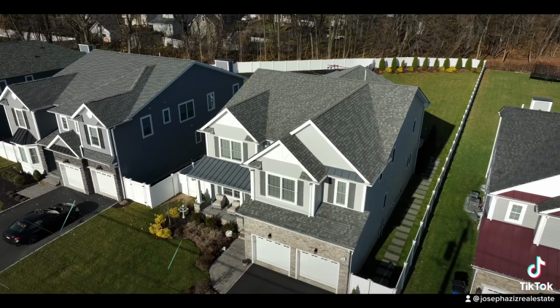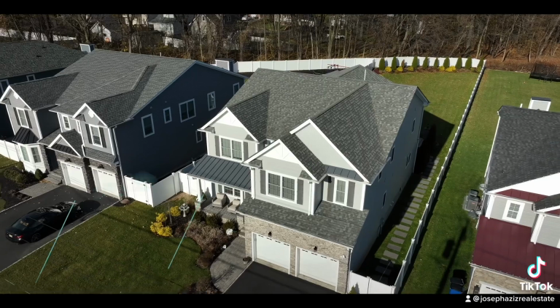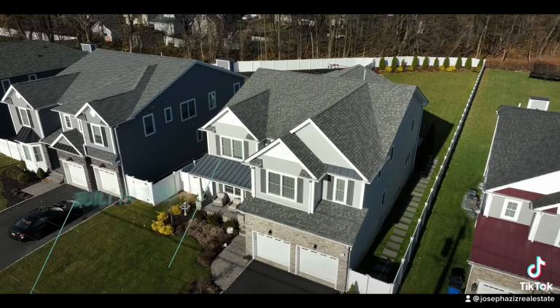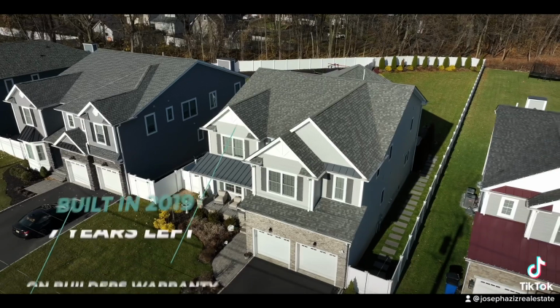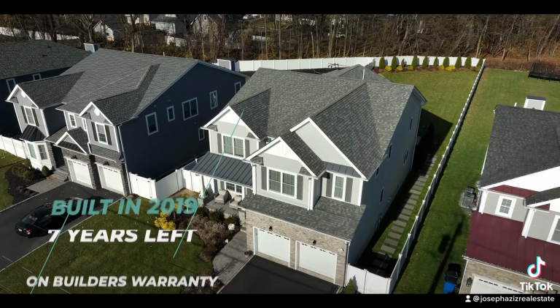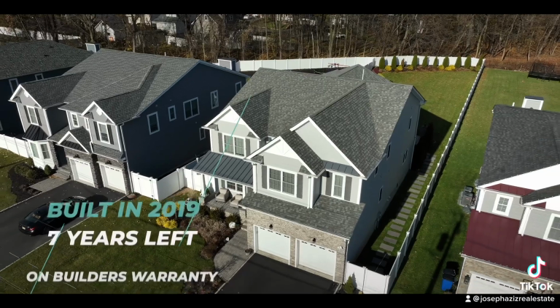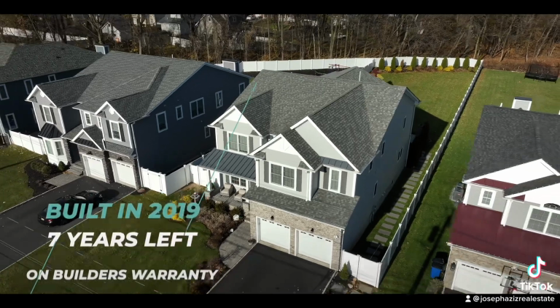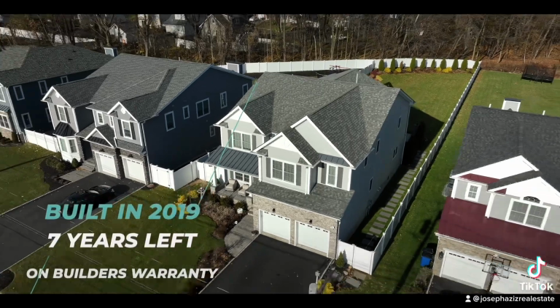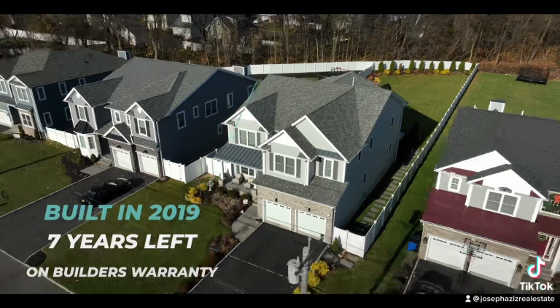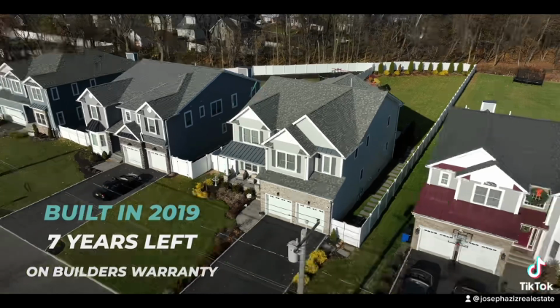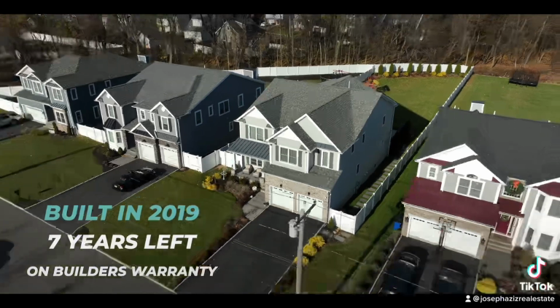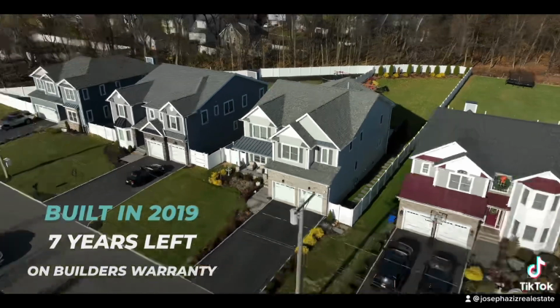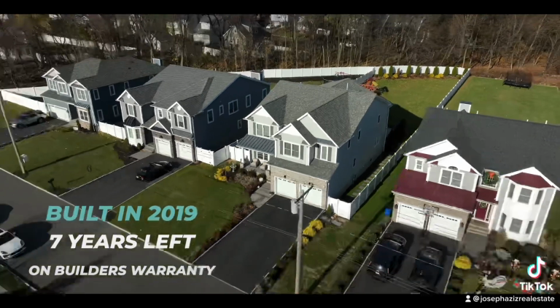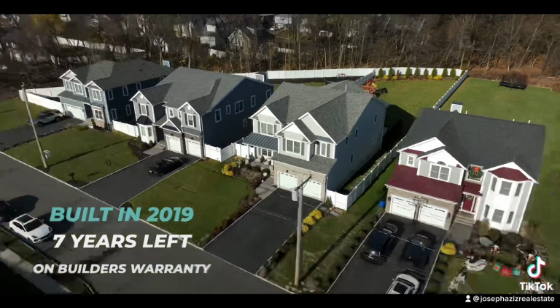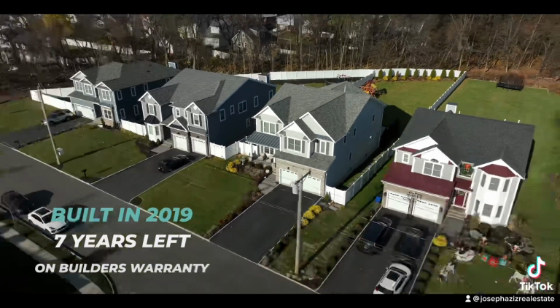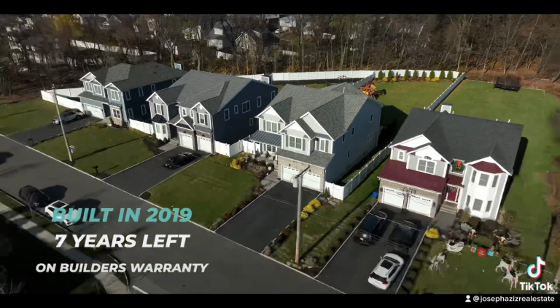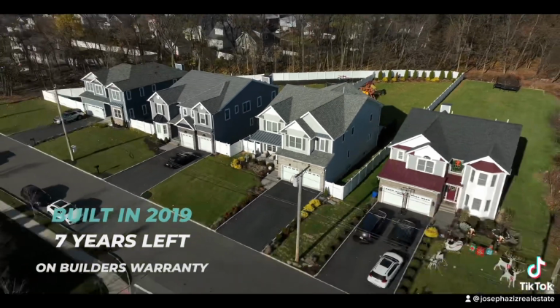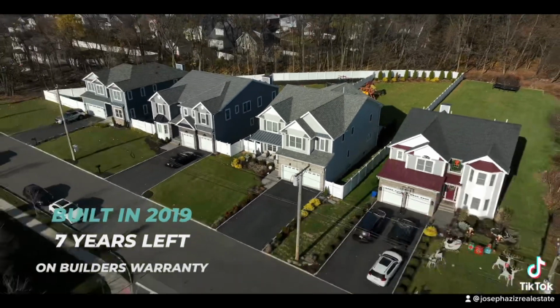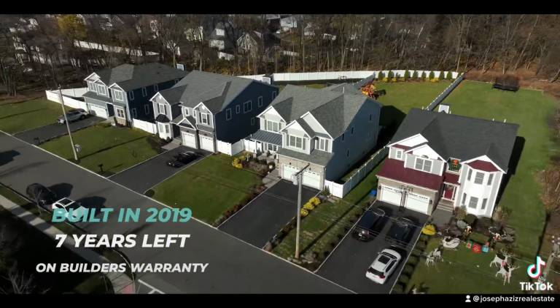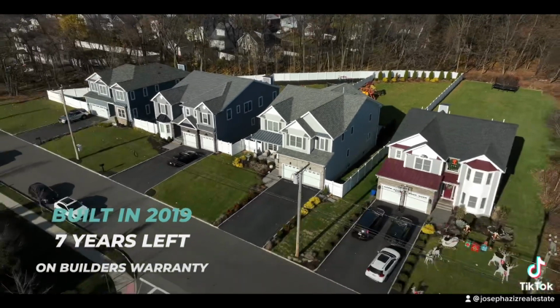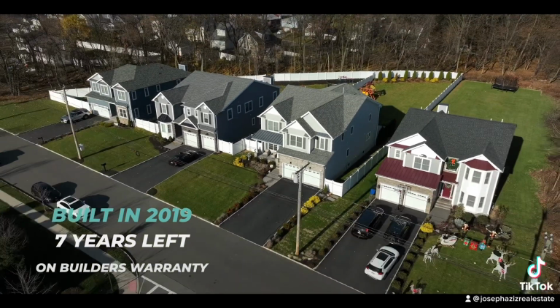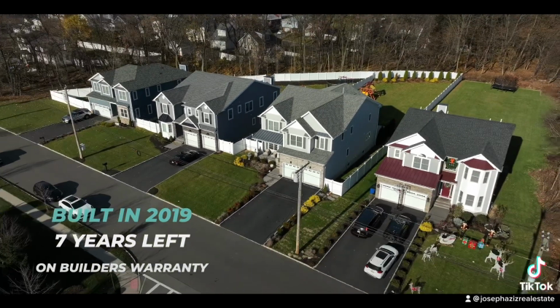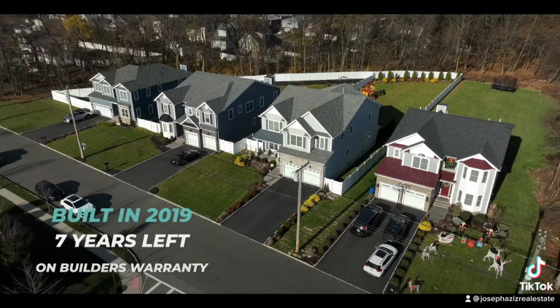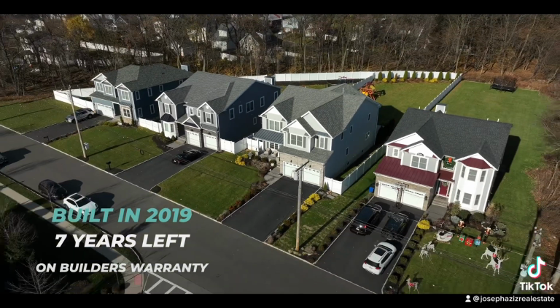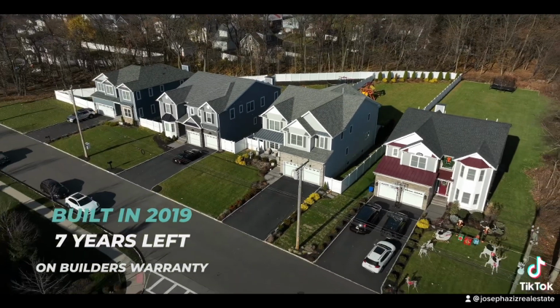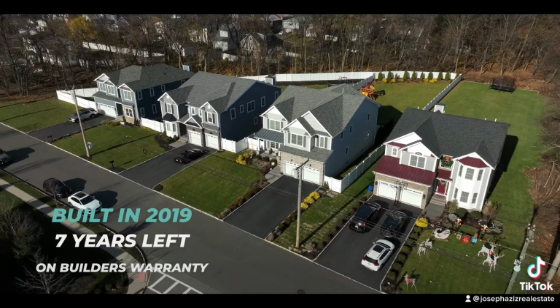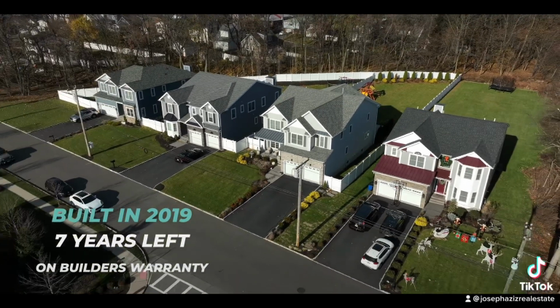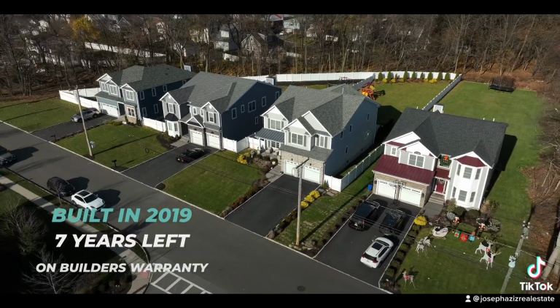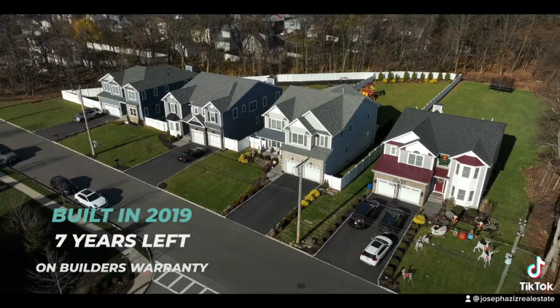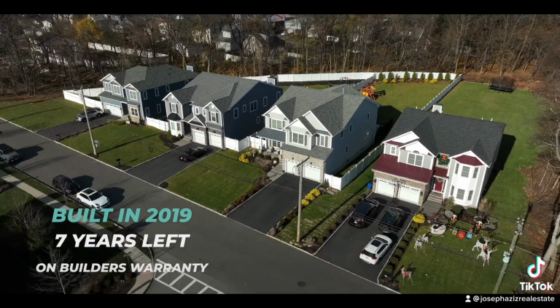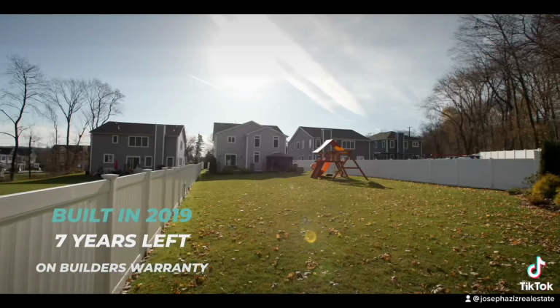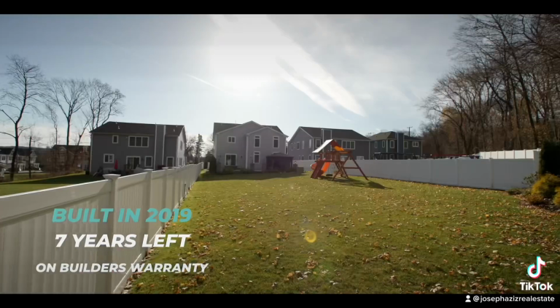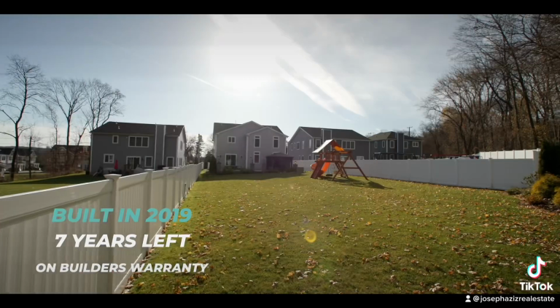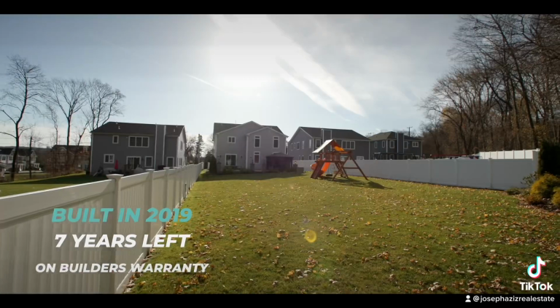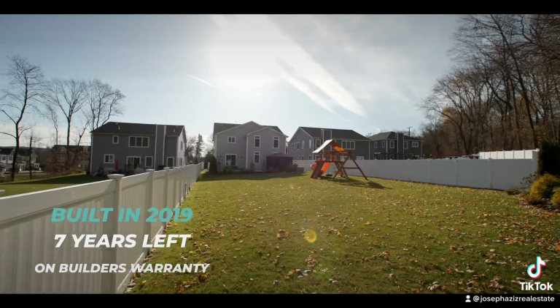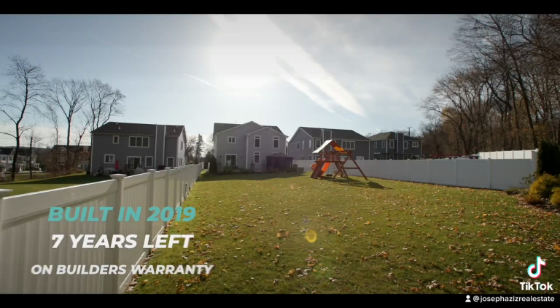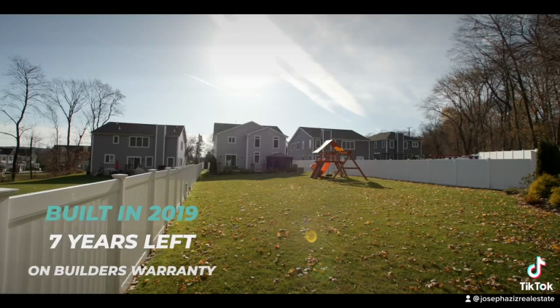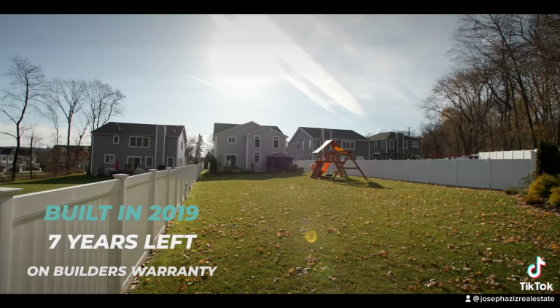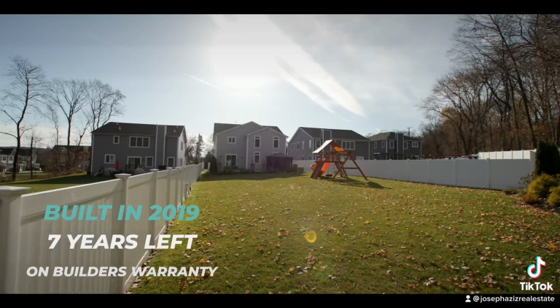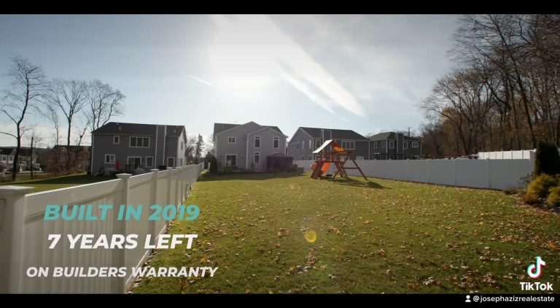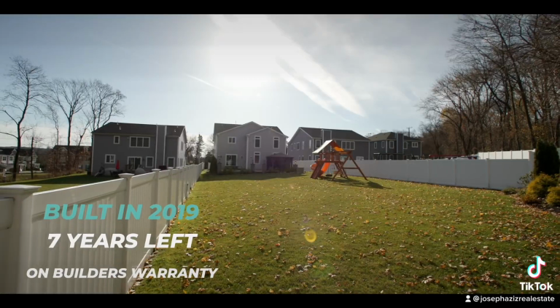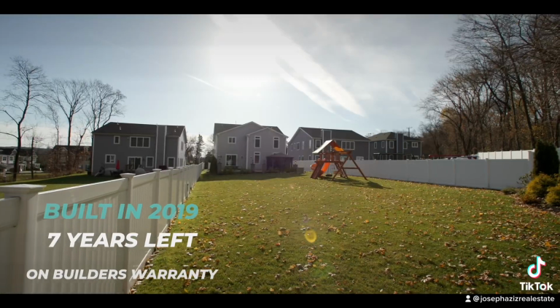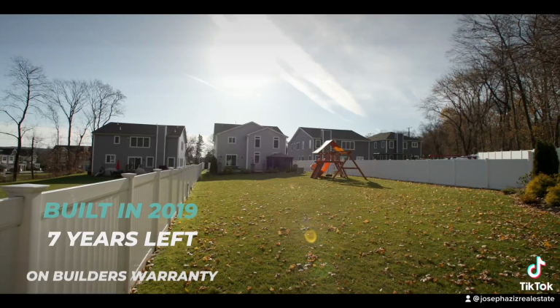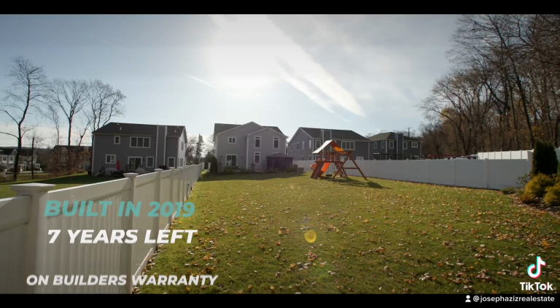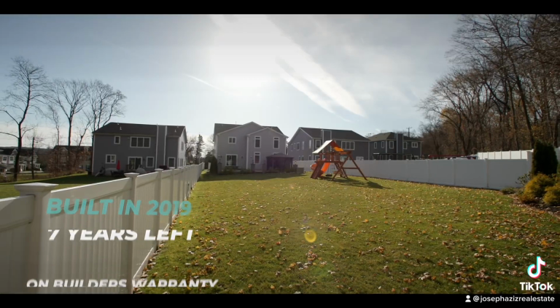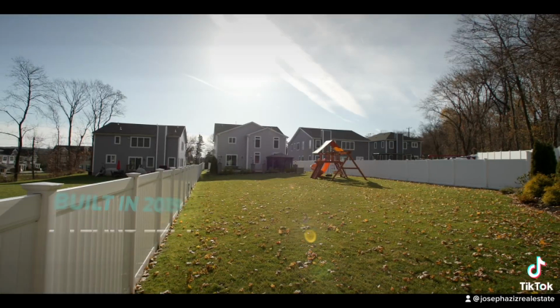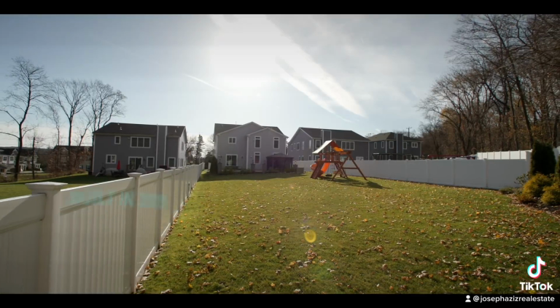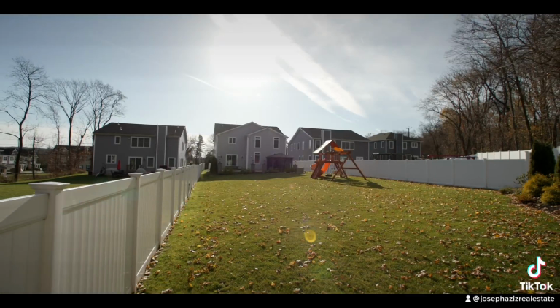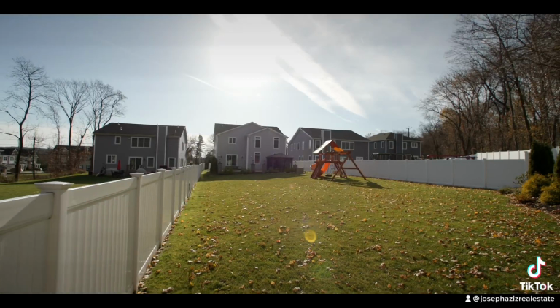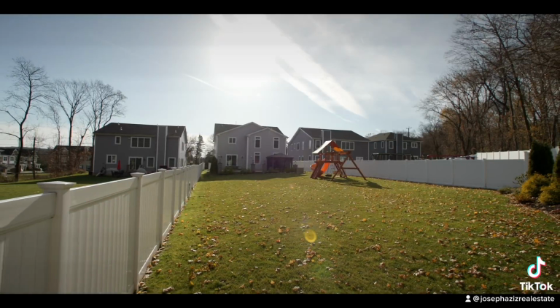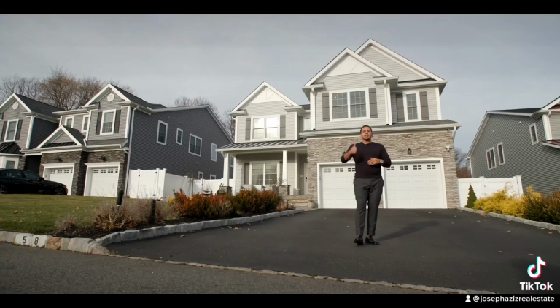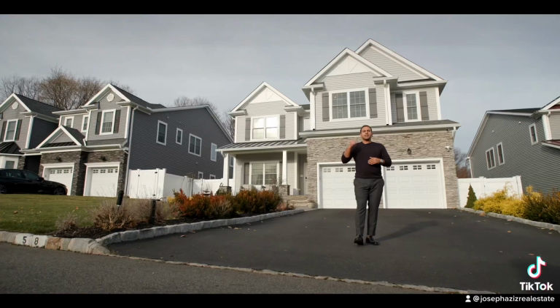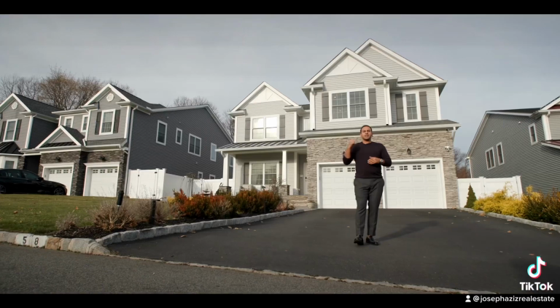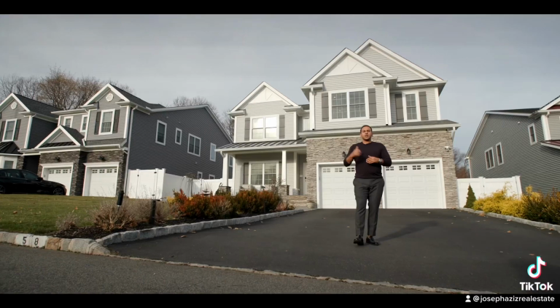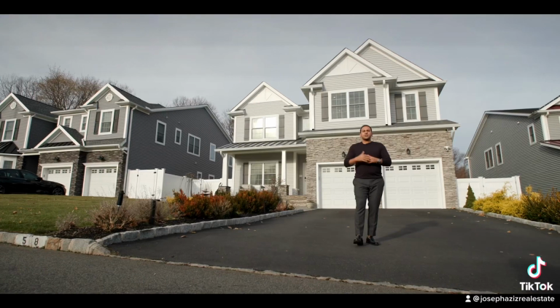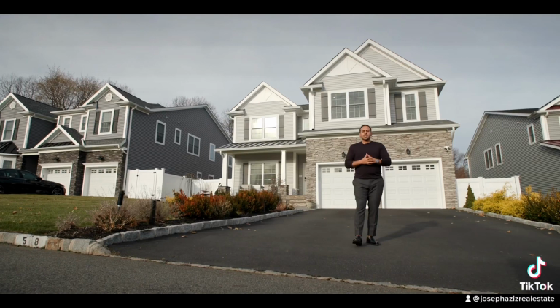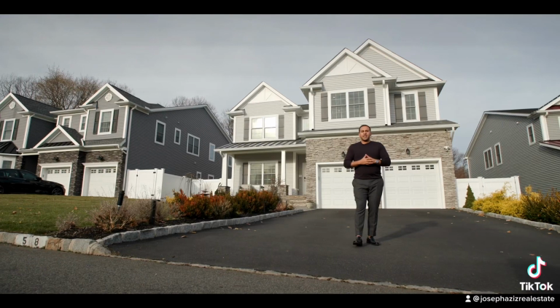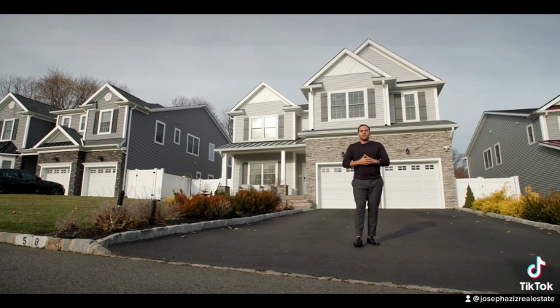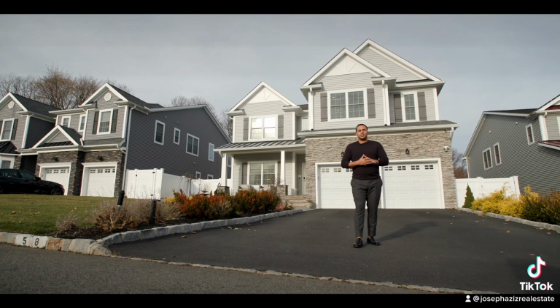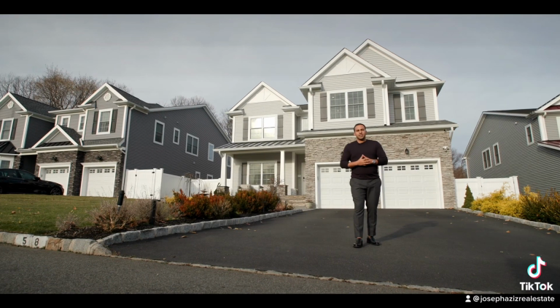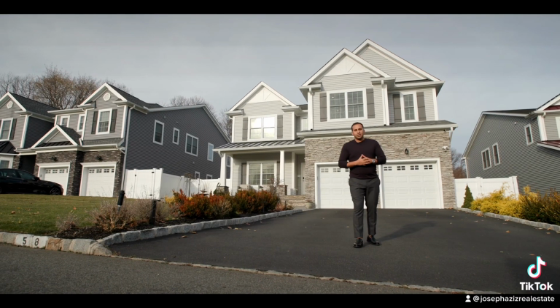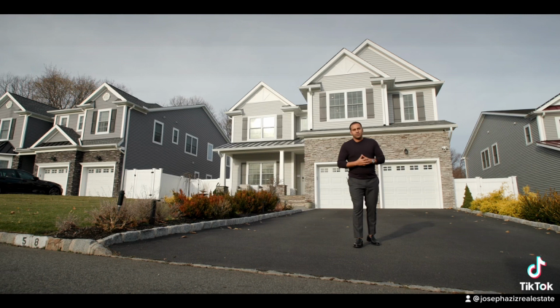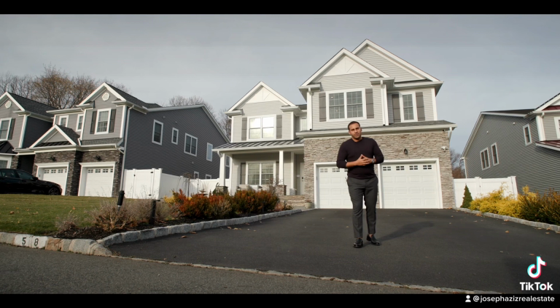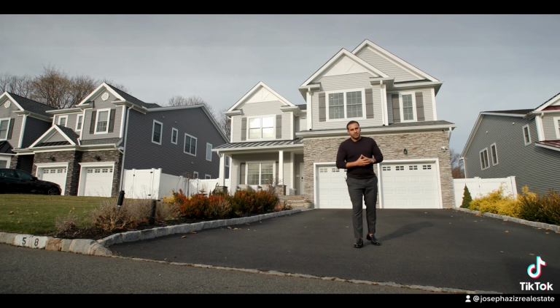This house was built in 2019, which means there are seven years left on the builder's warranty. Let's go inside and check out the rest.